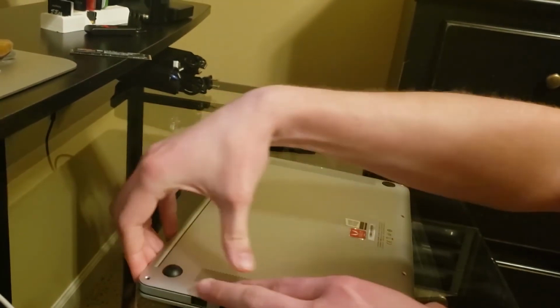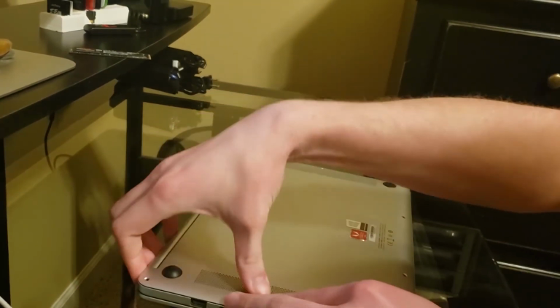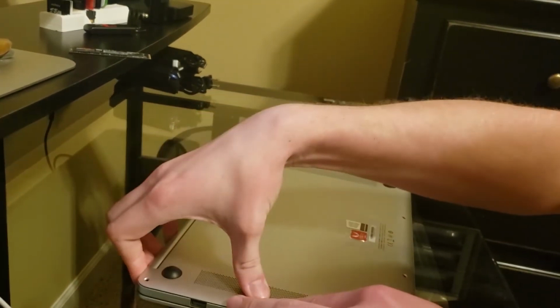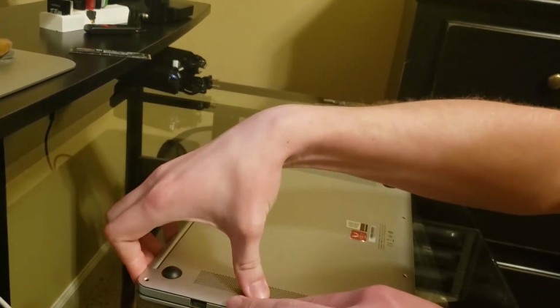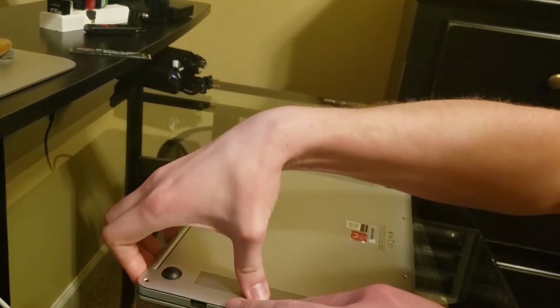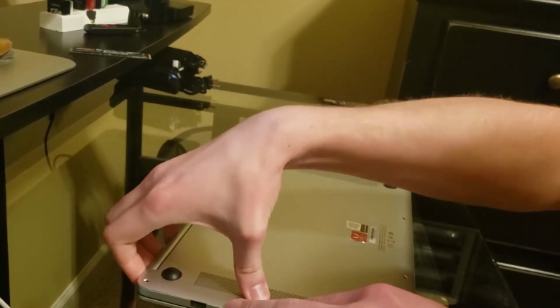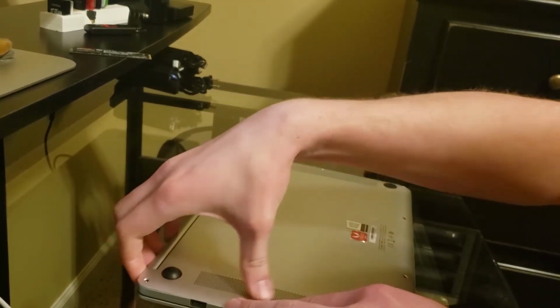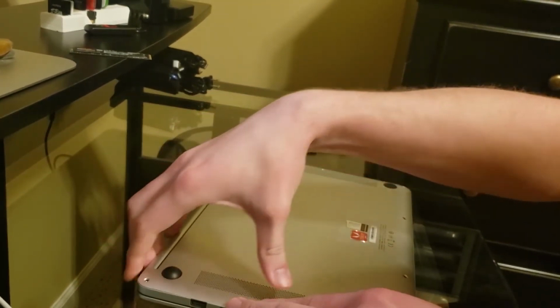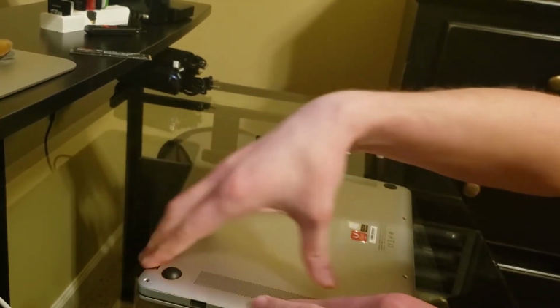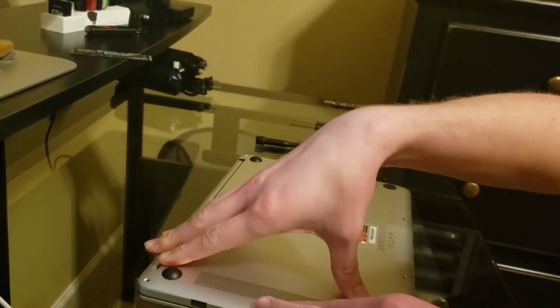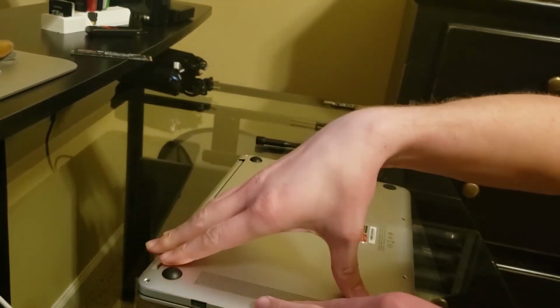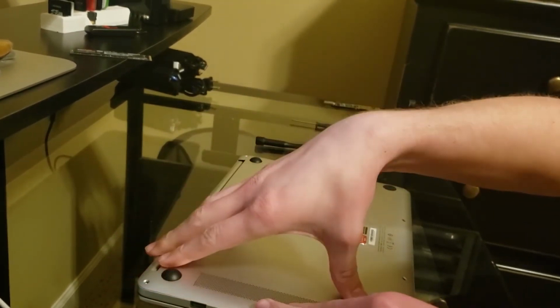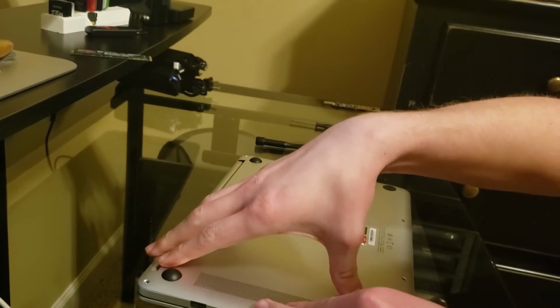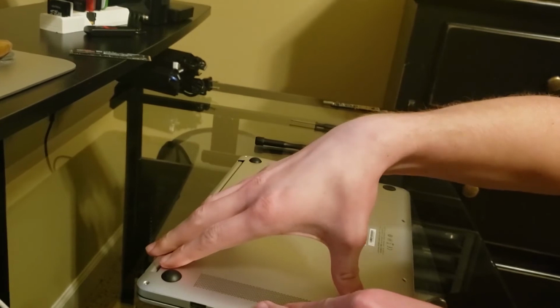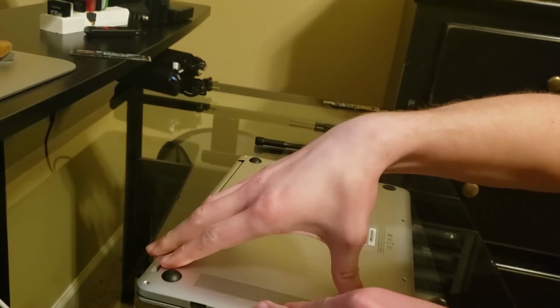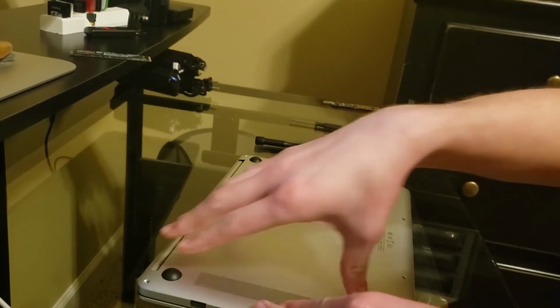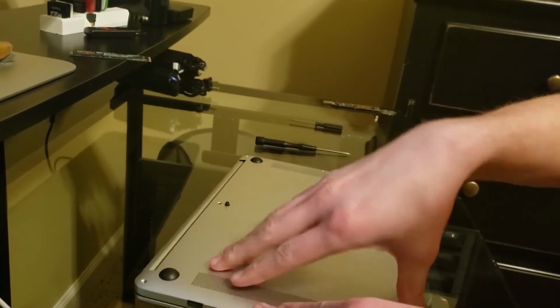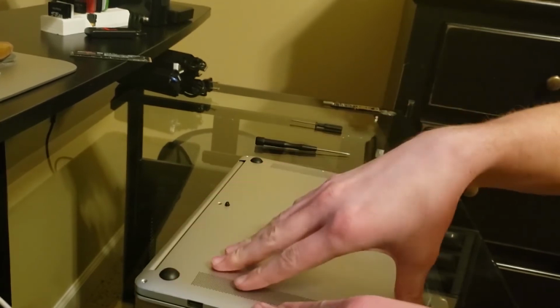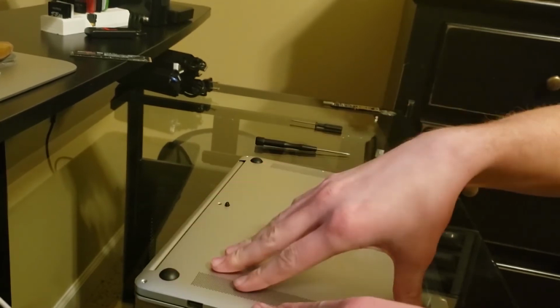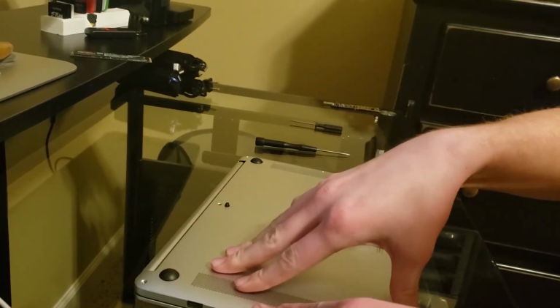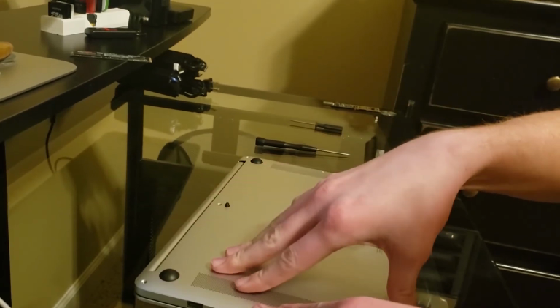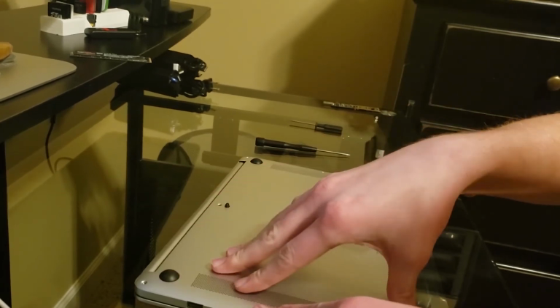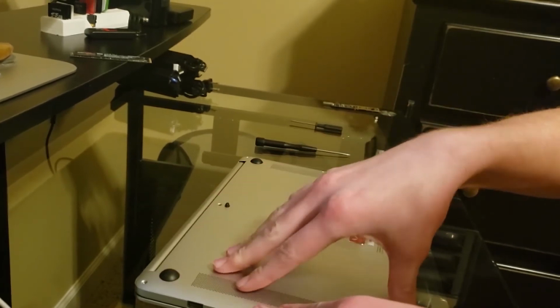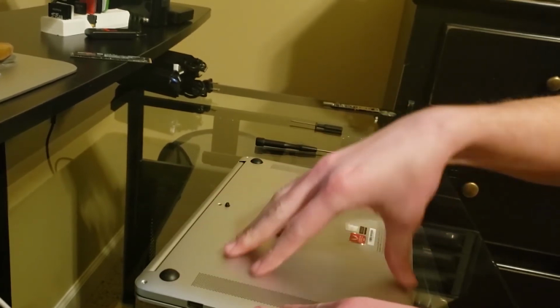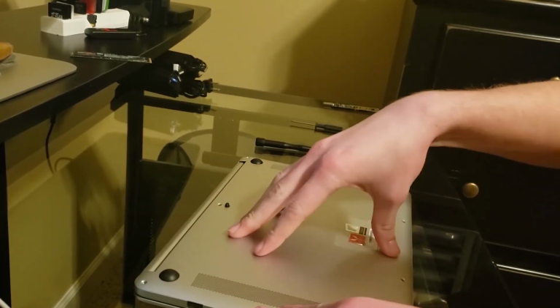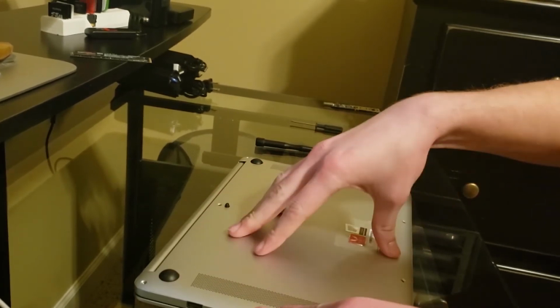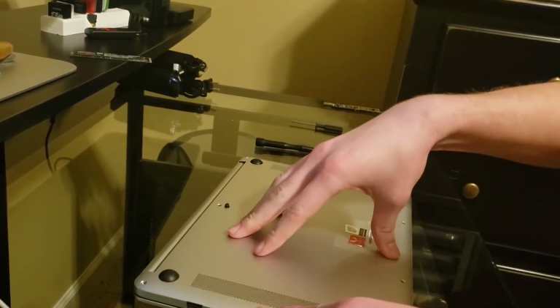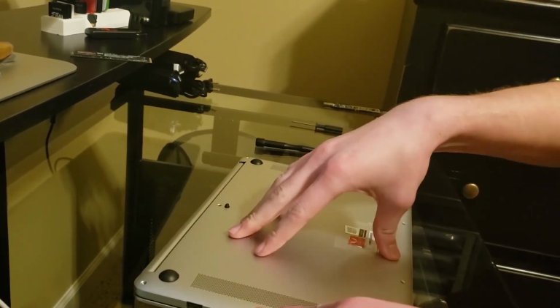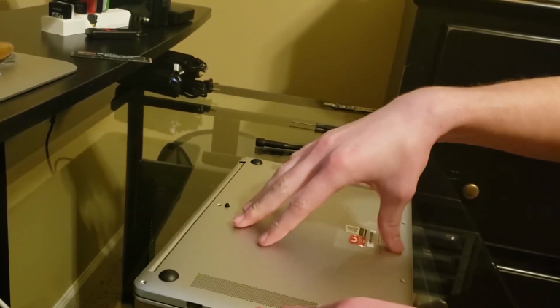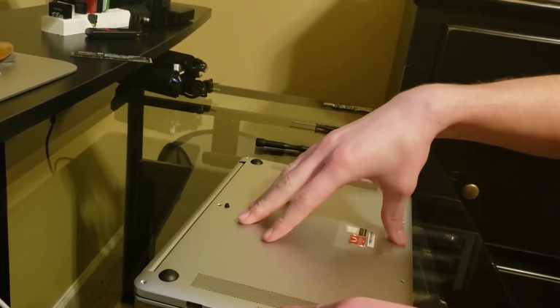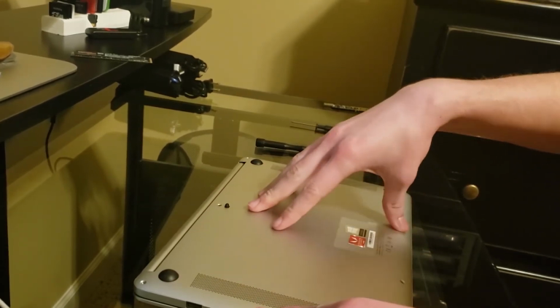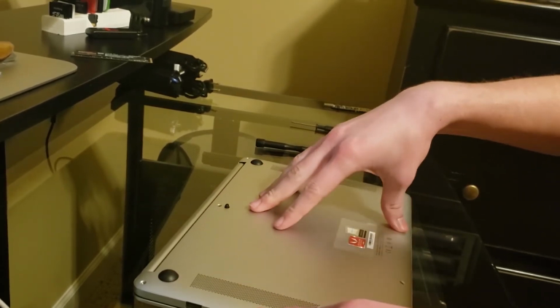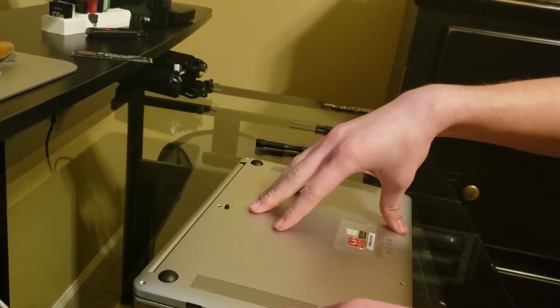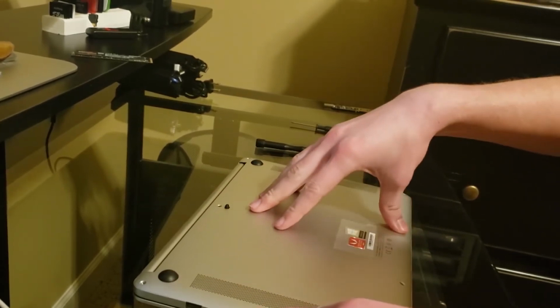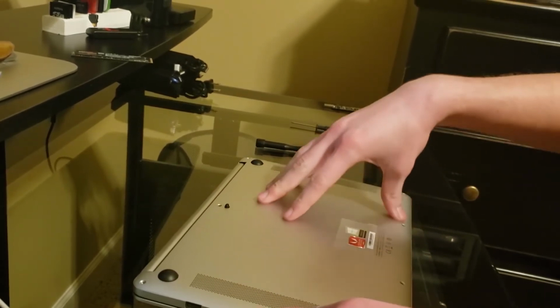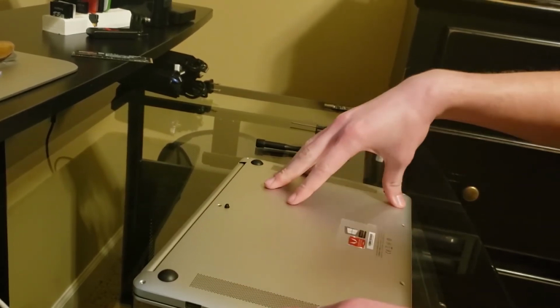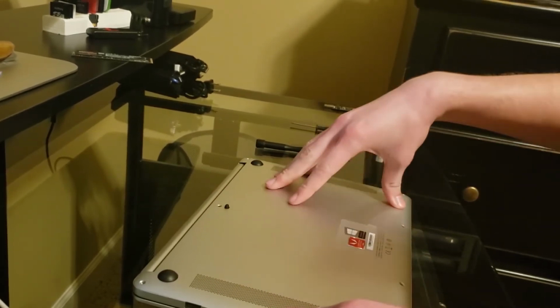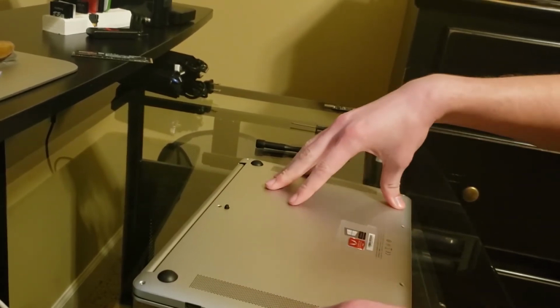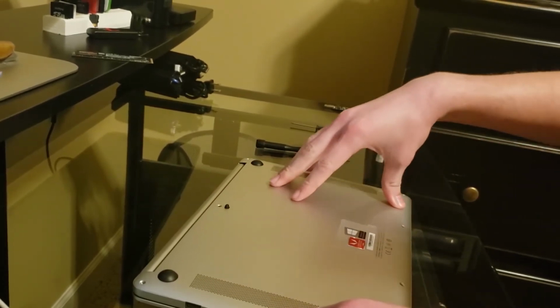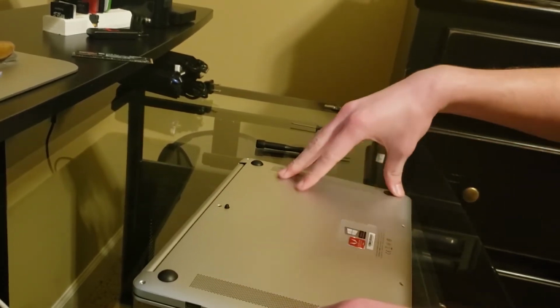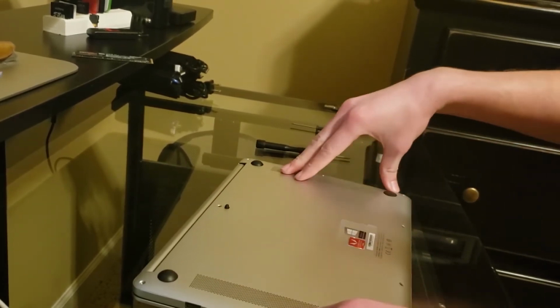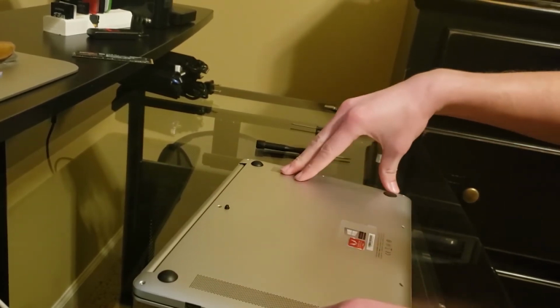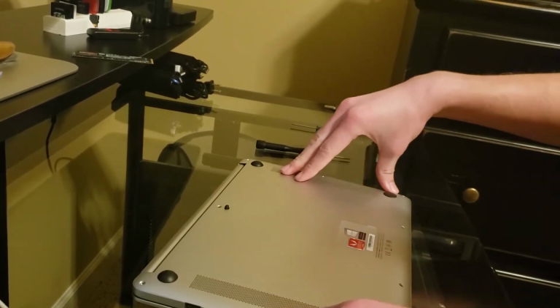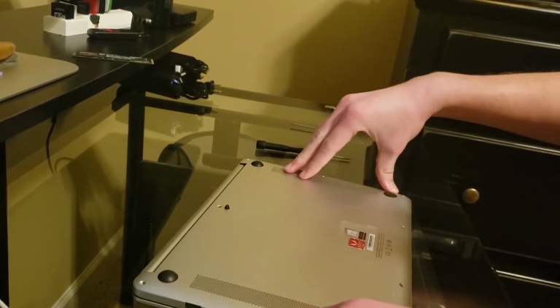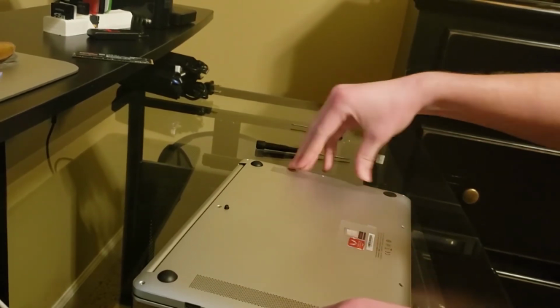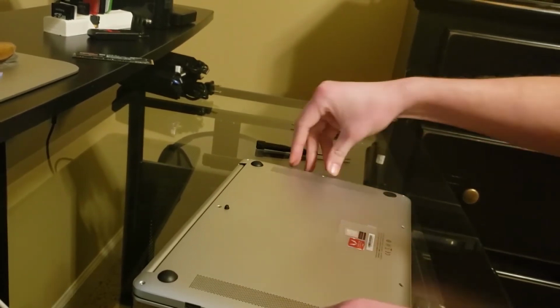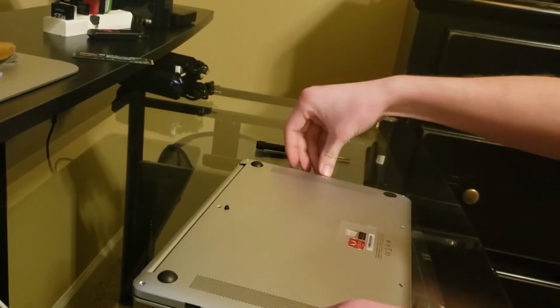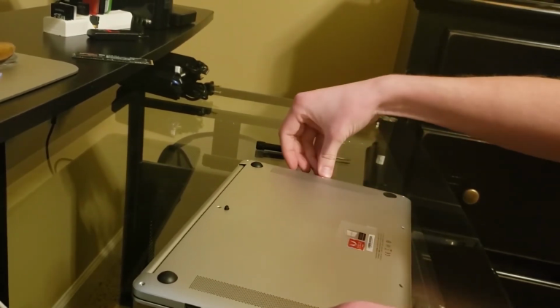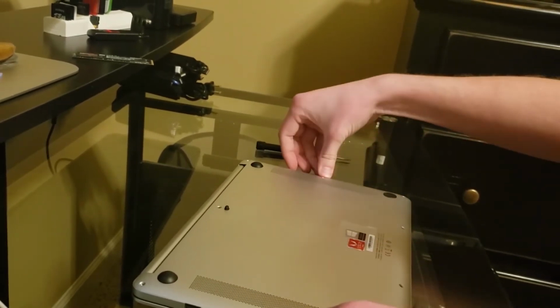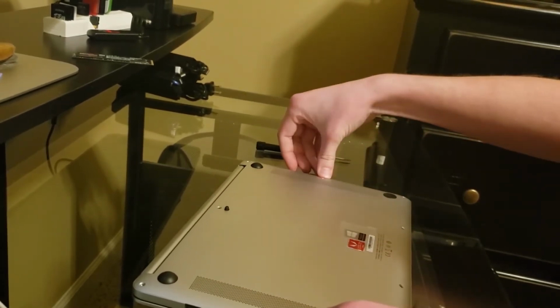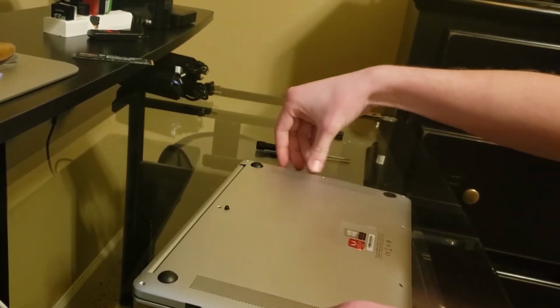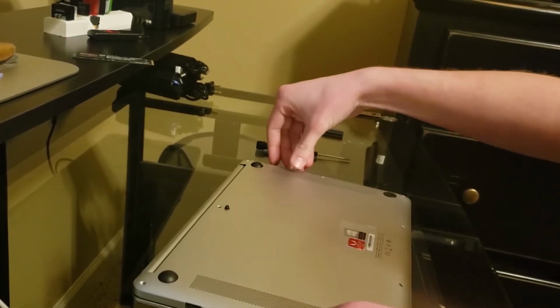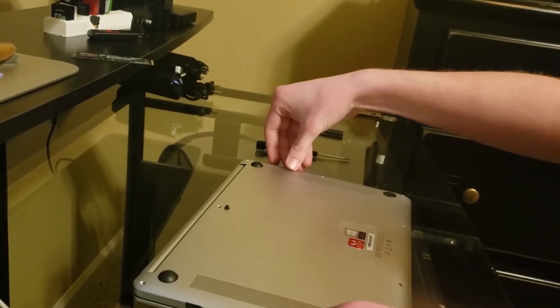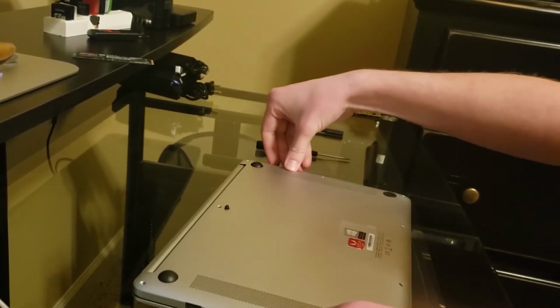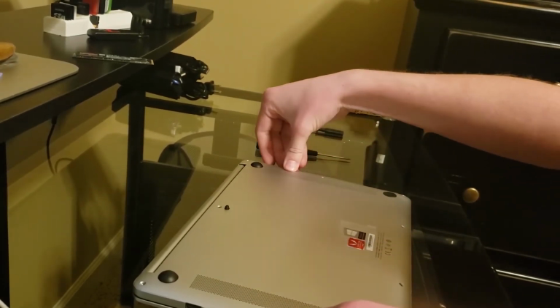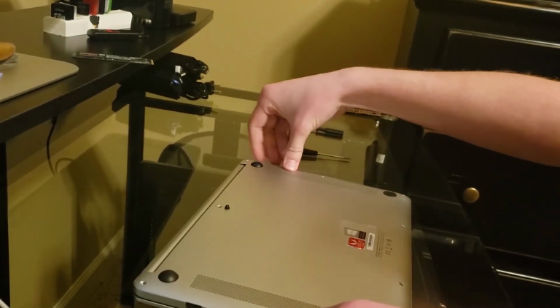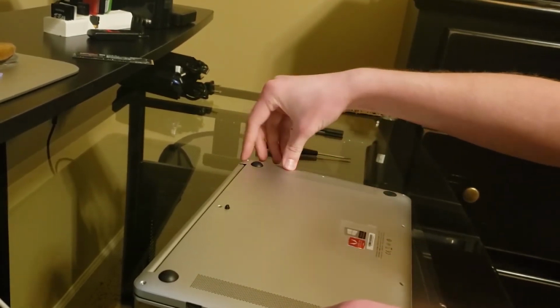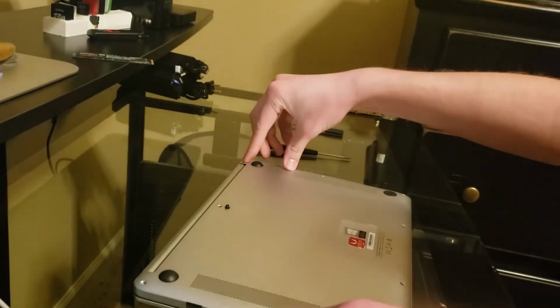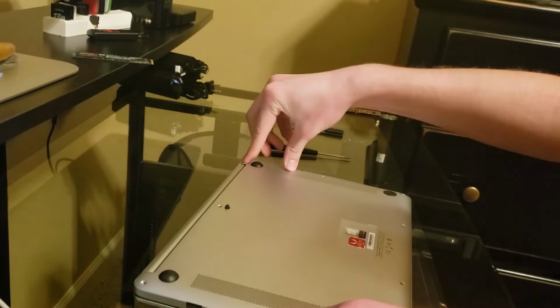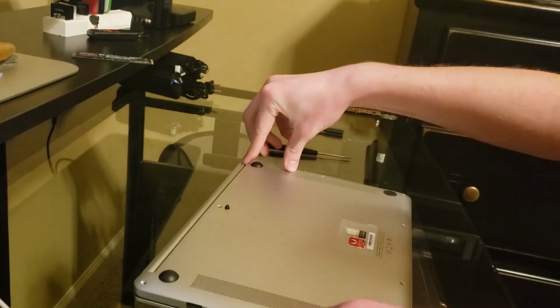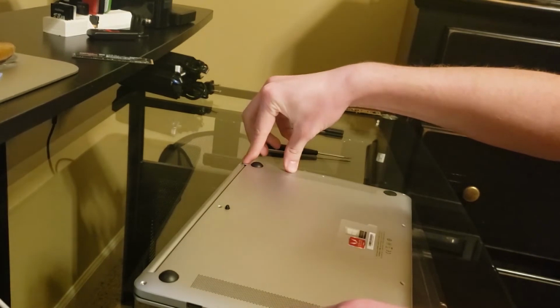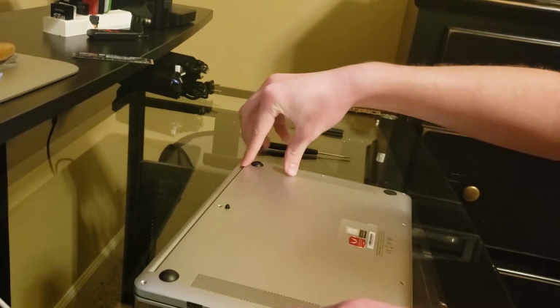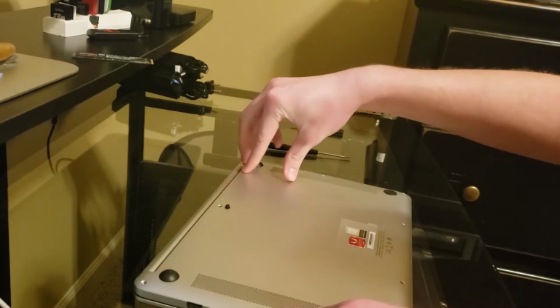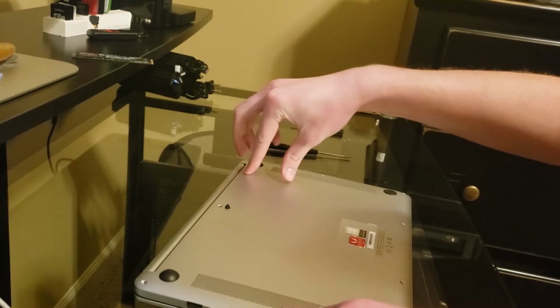Lastly, you put the cover back on the laptop and screw in all the screws, and then you're done.